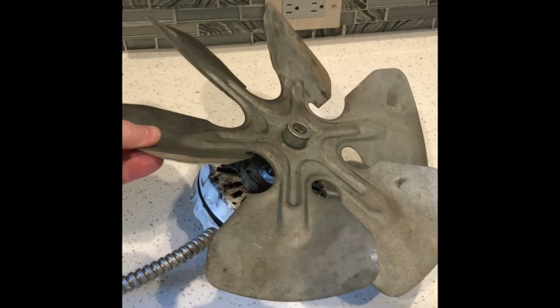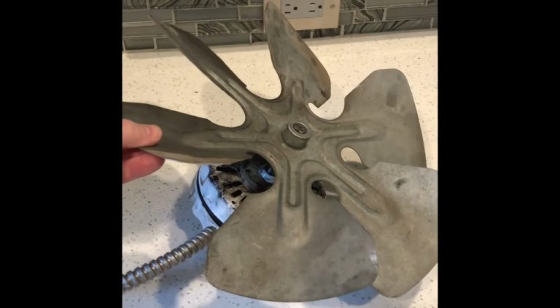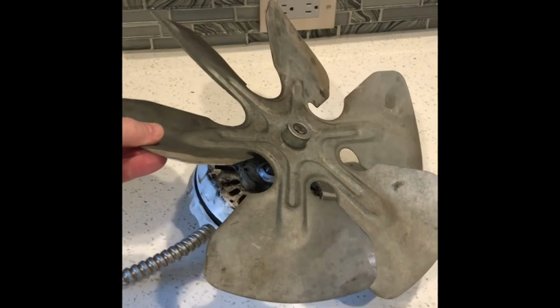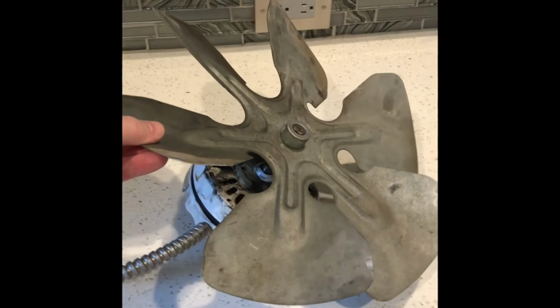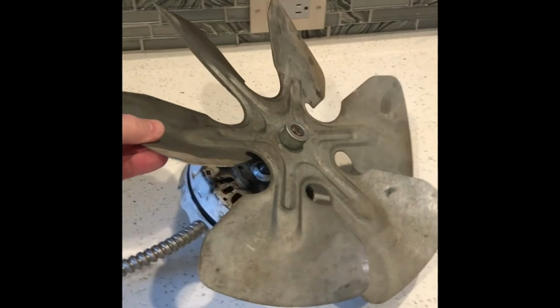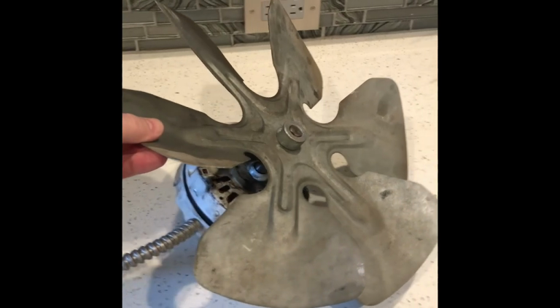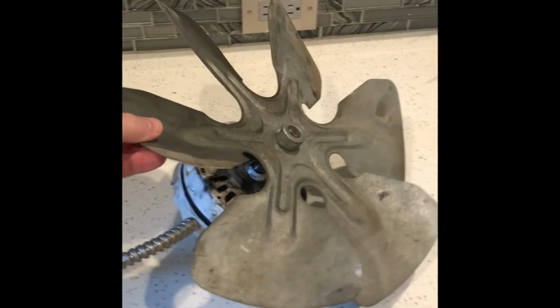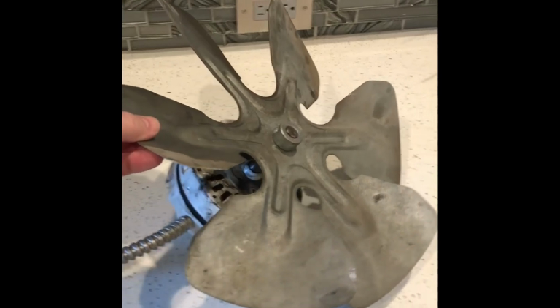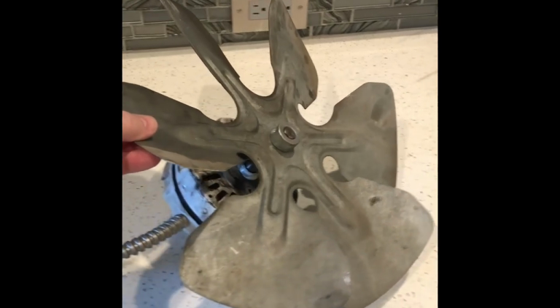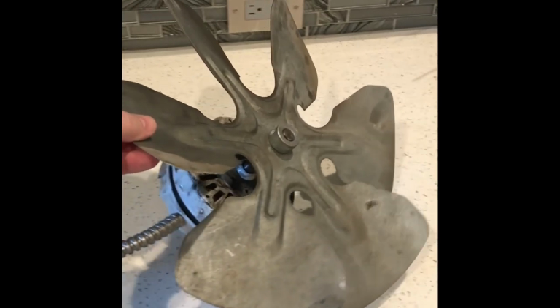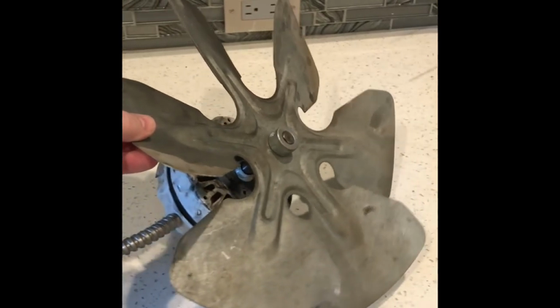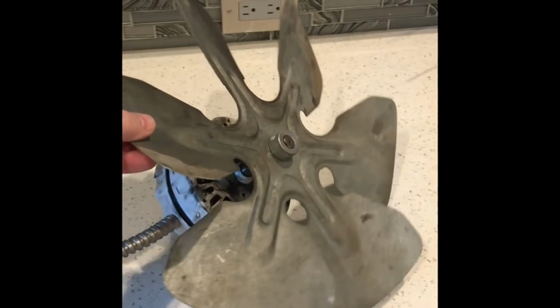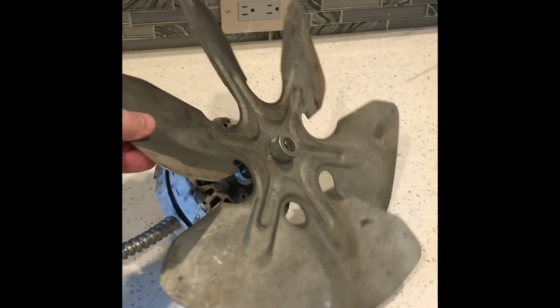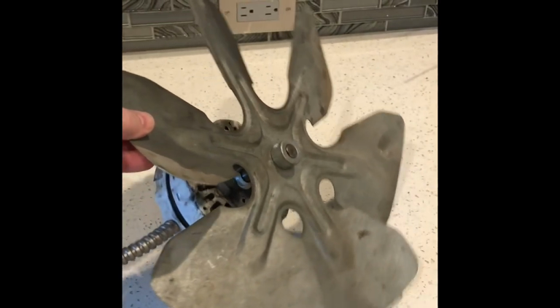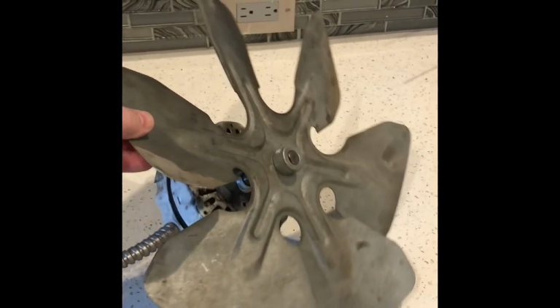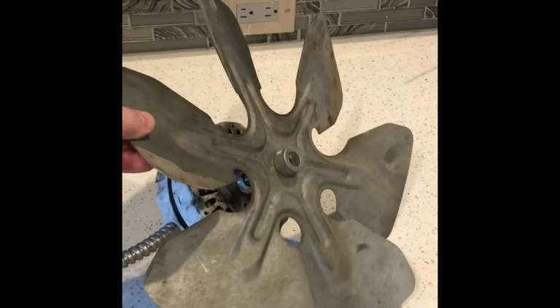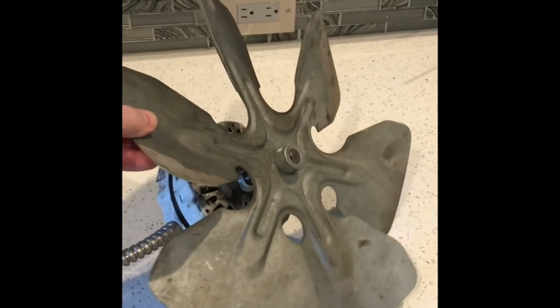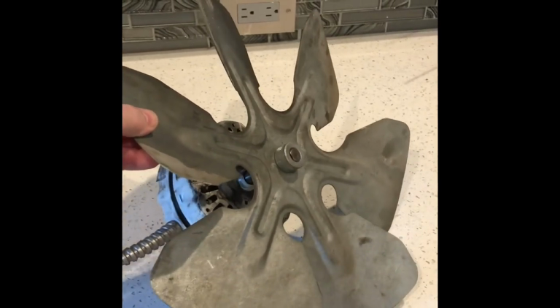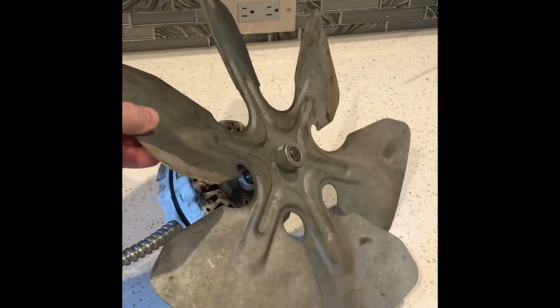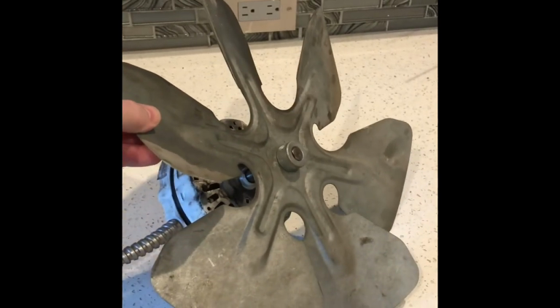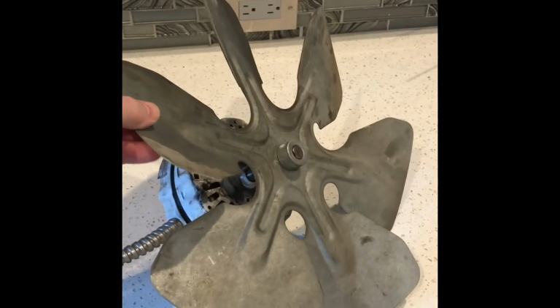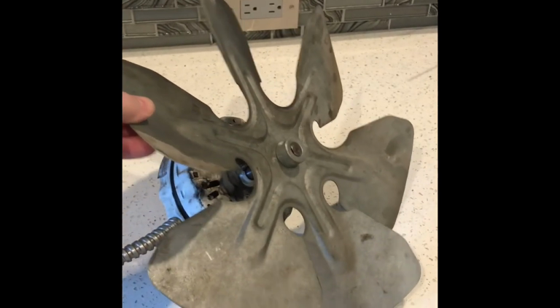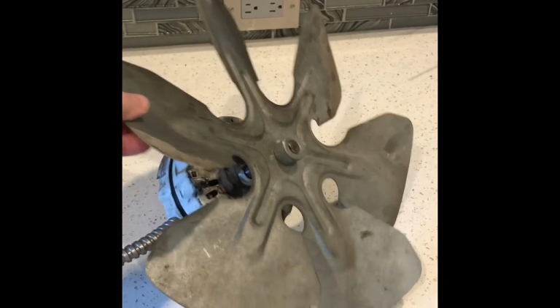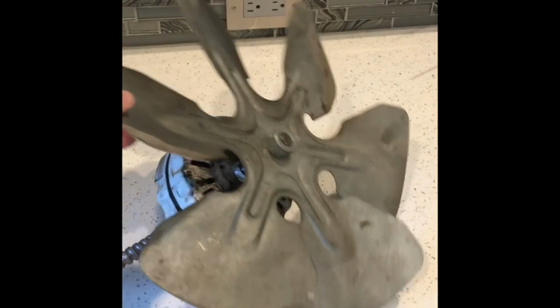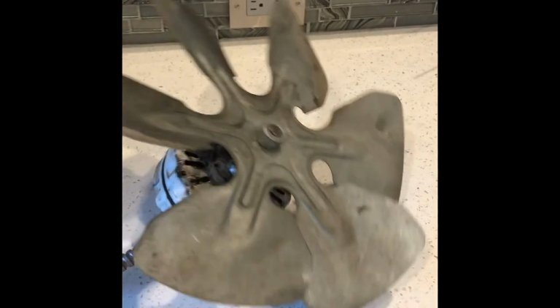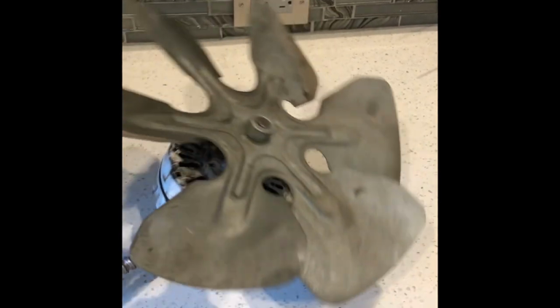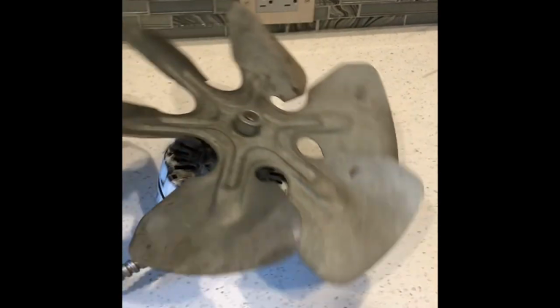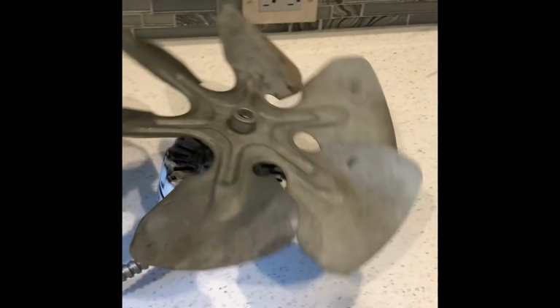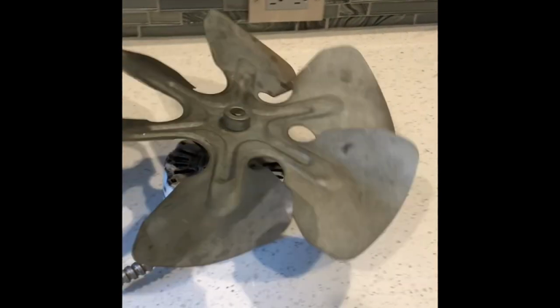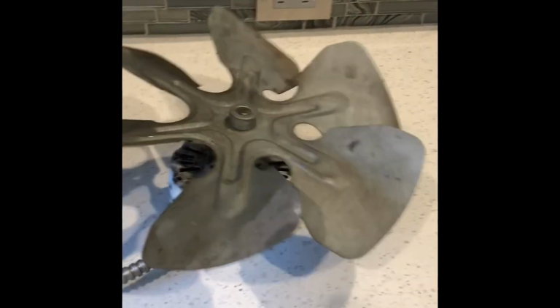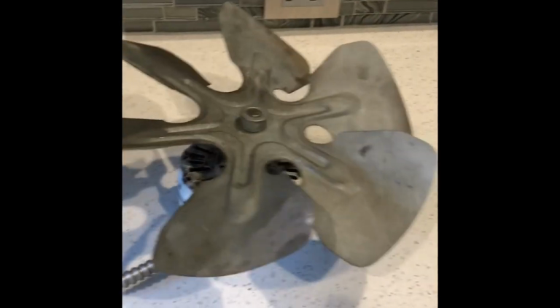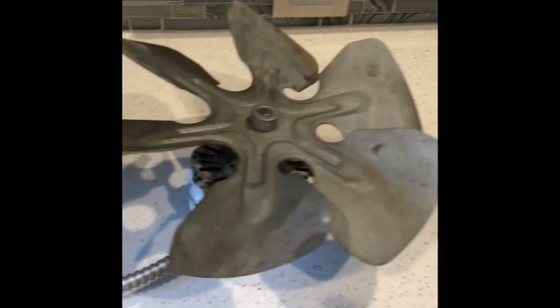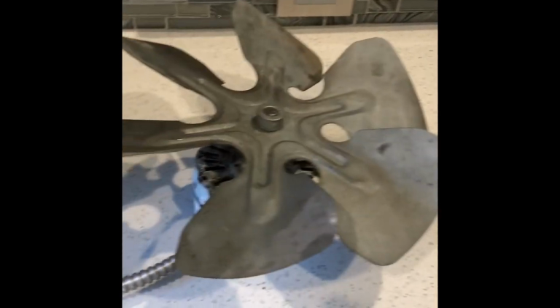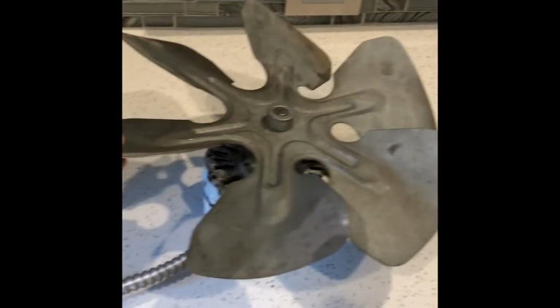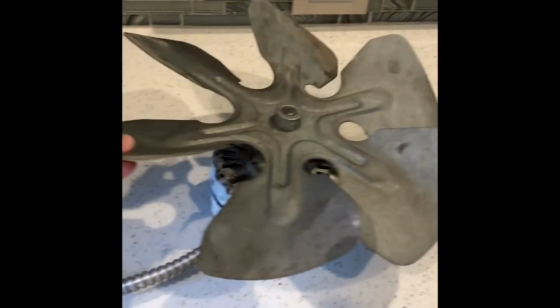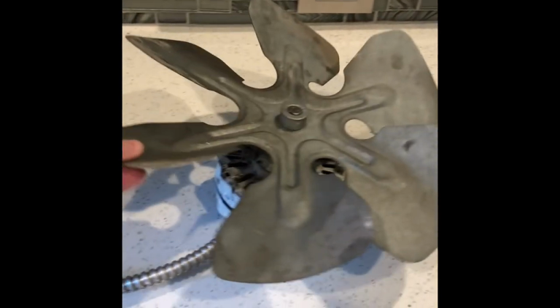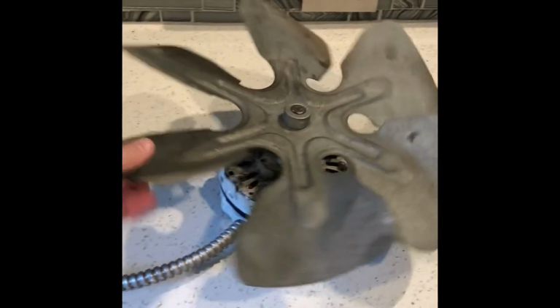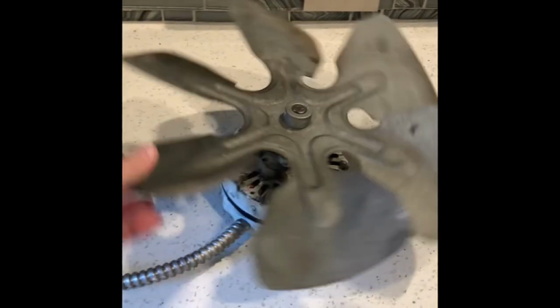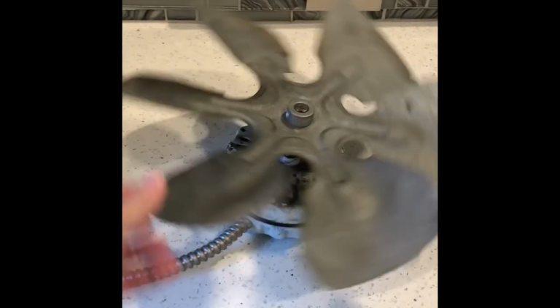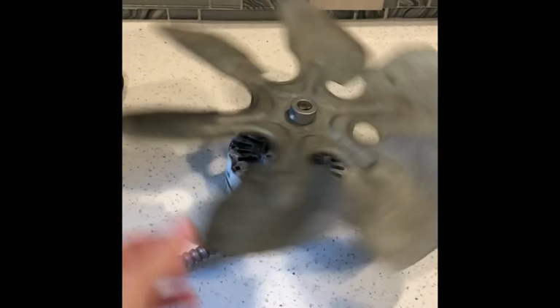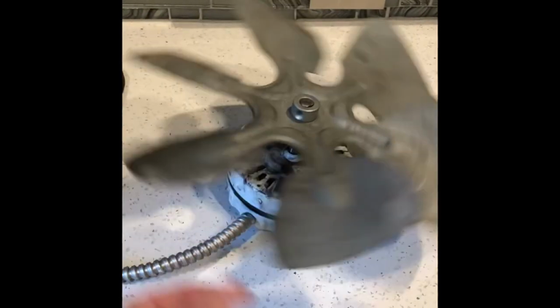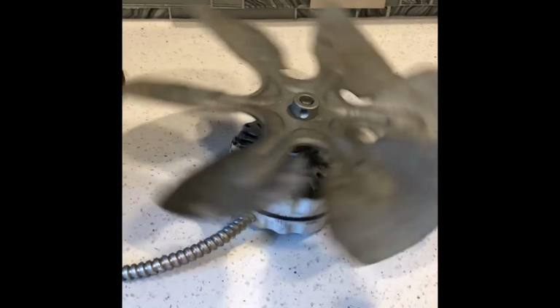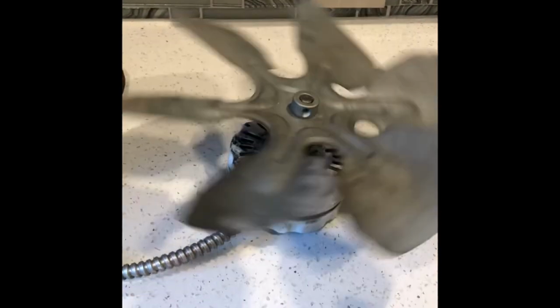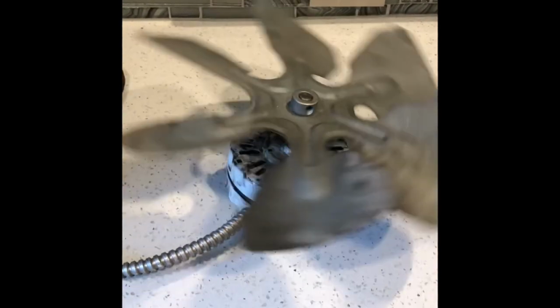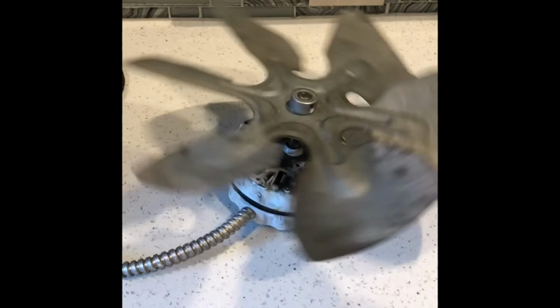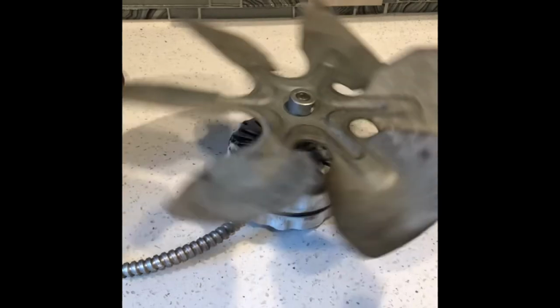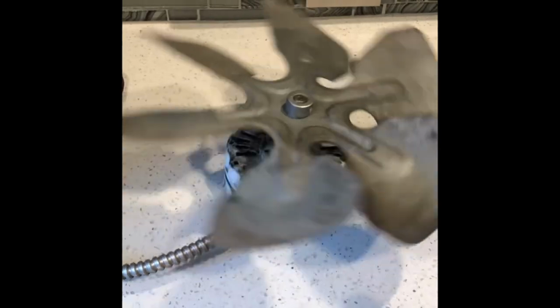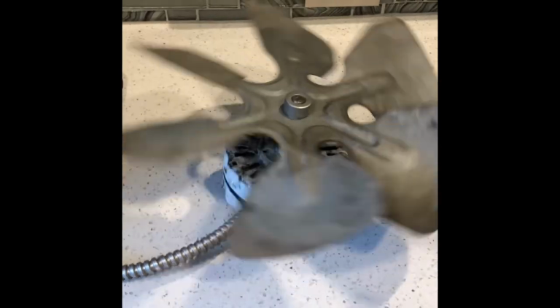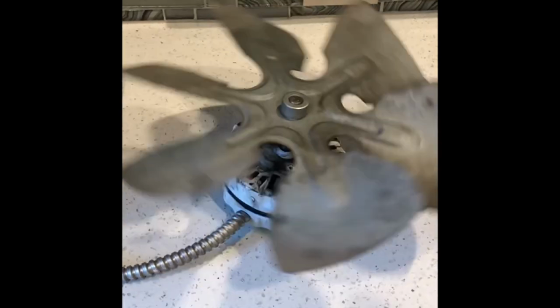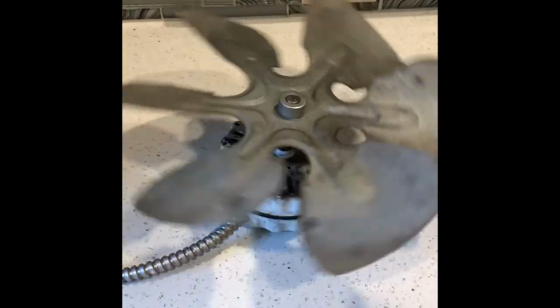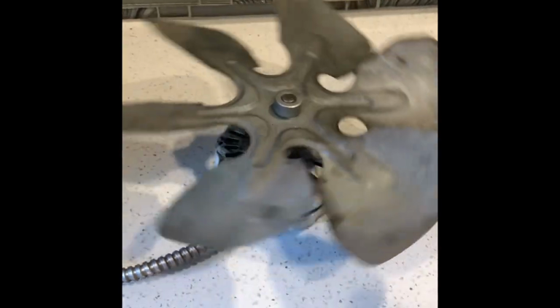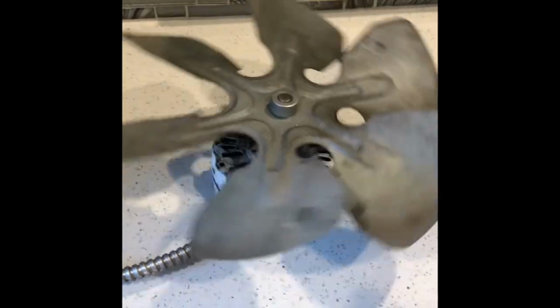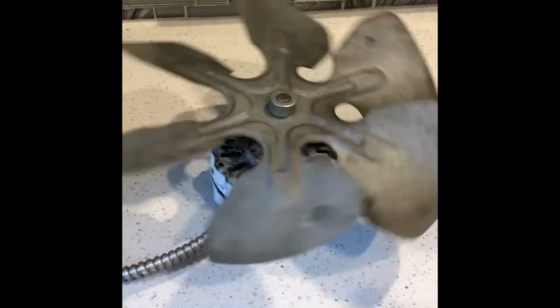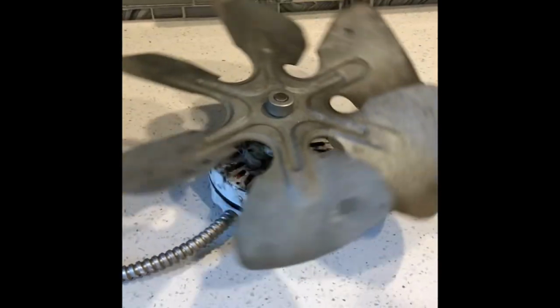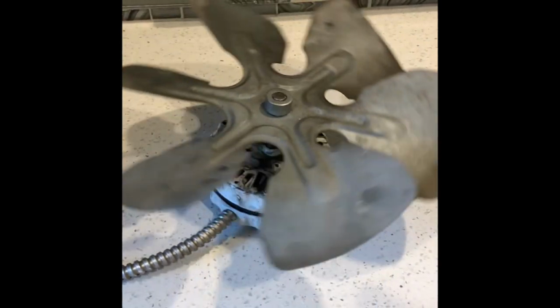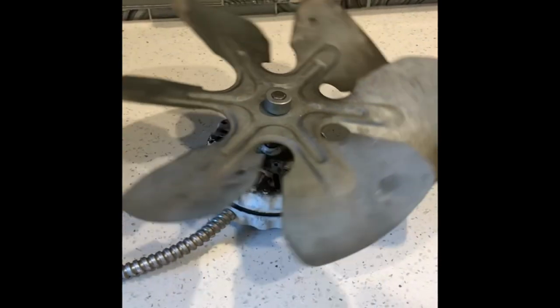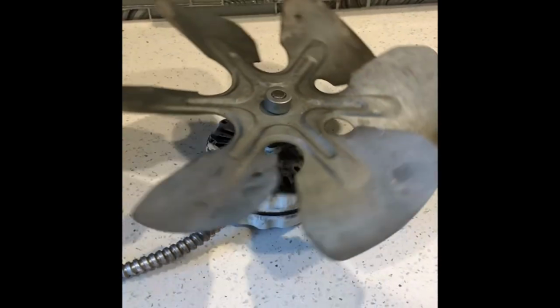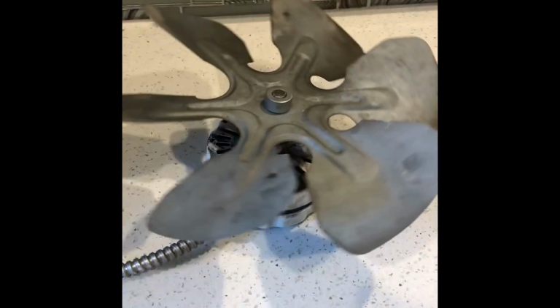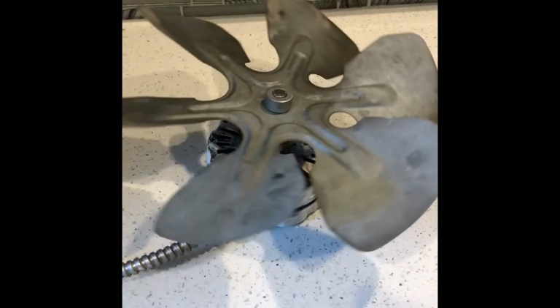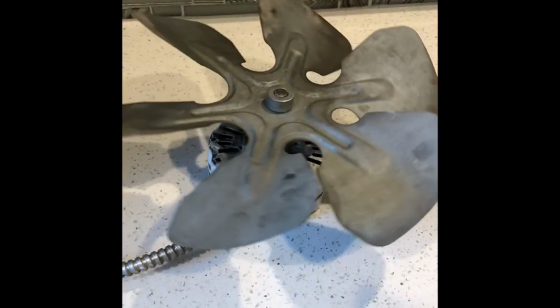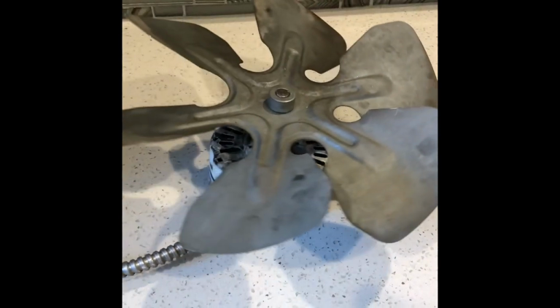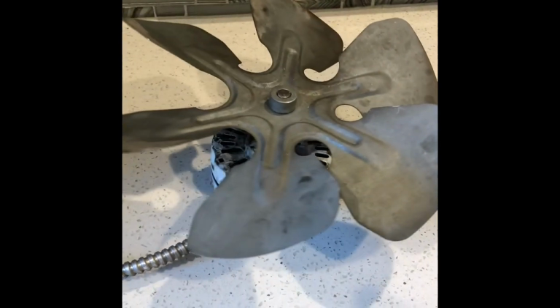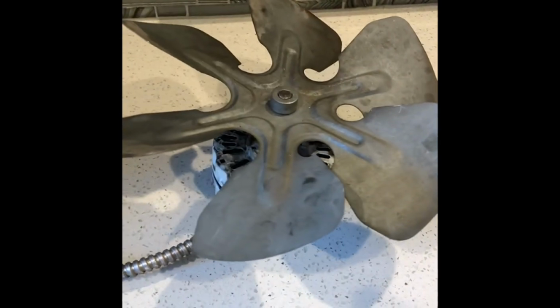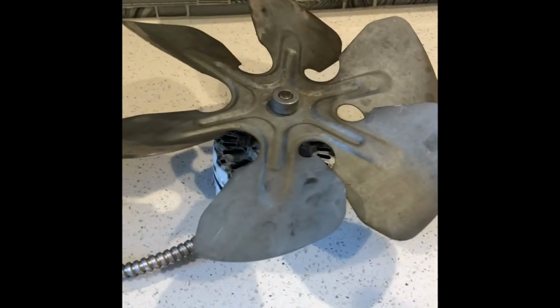The blades will not budge off the hub of the motor, so I'm going to order a whole new unit and put things together the best I can. Stay tuned.